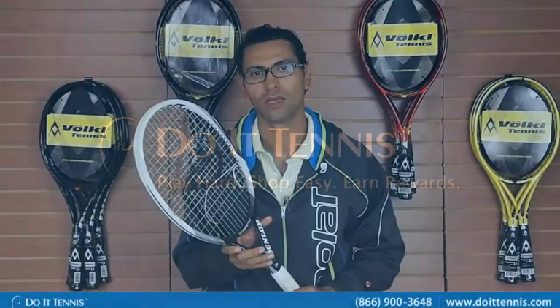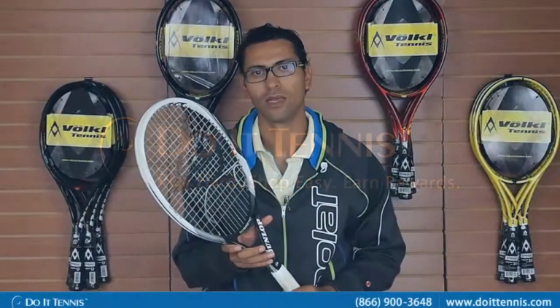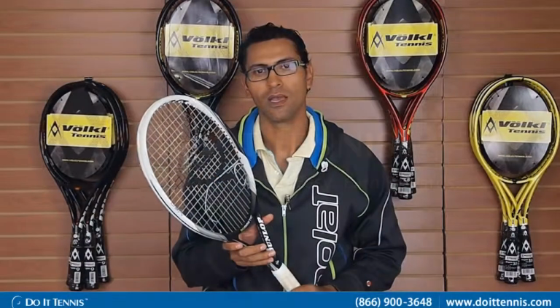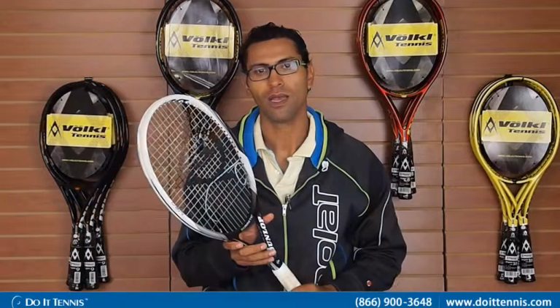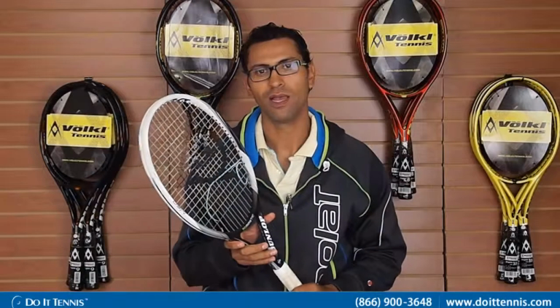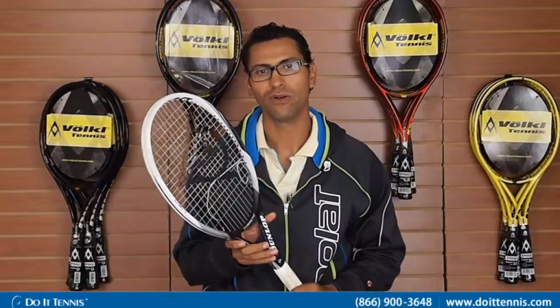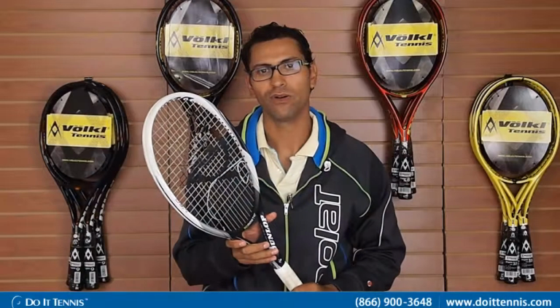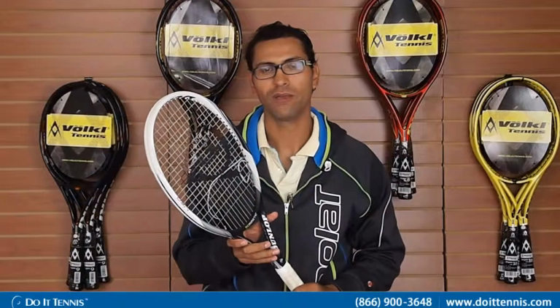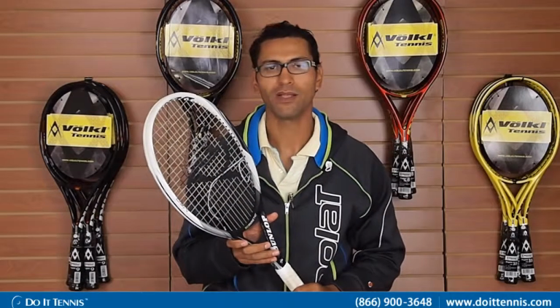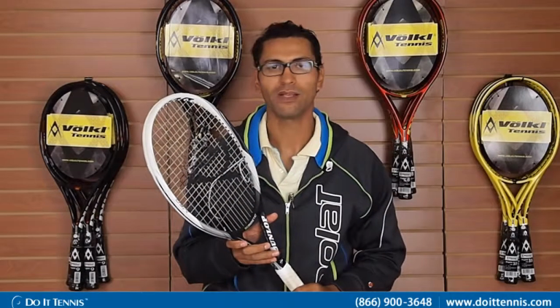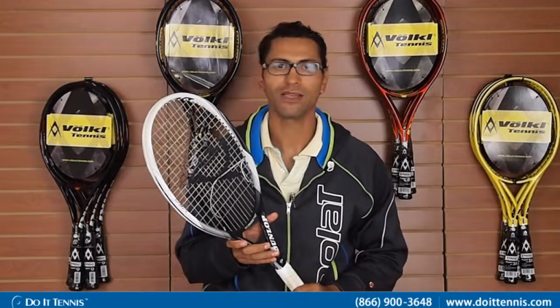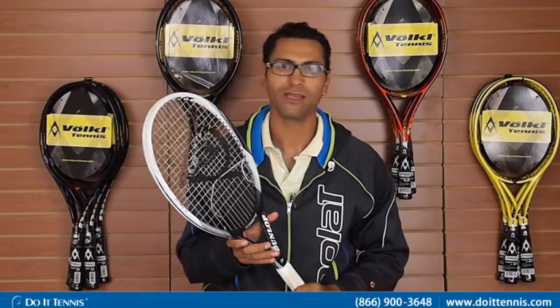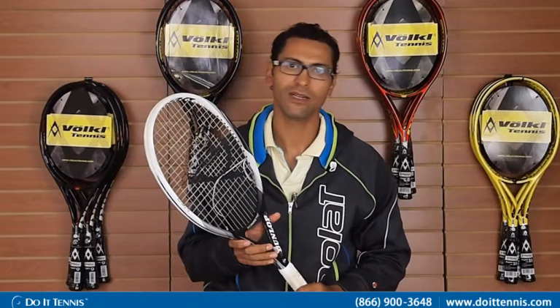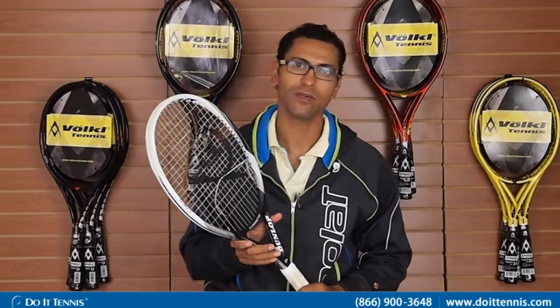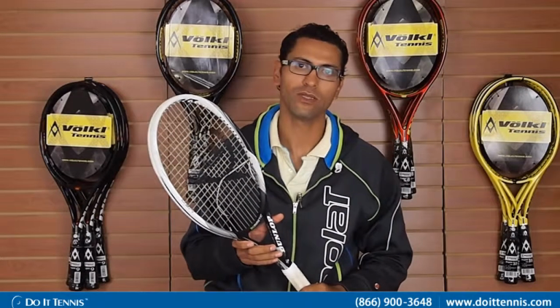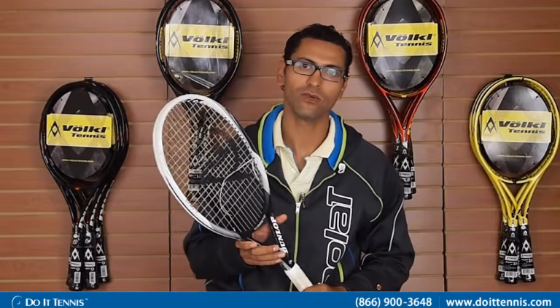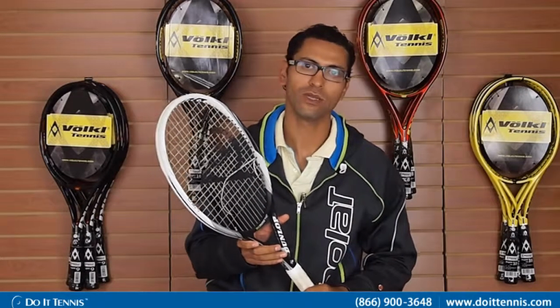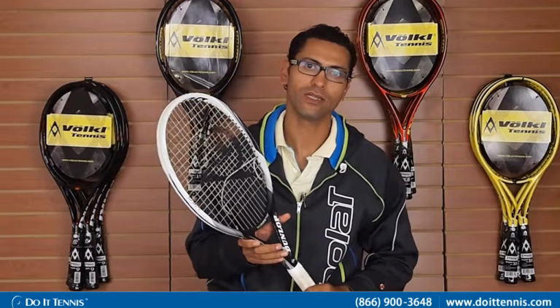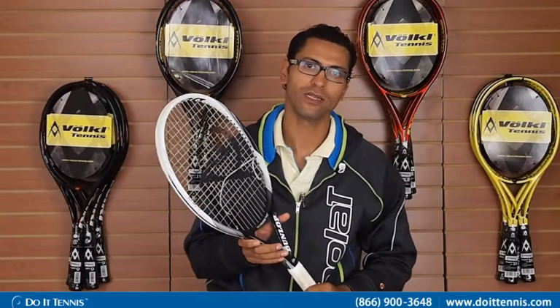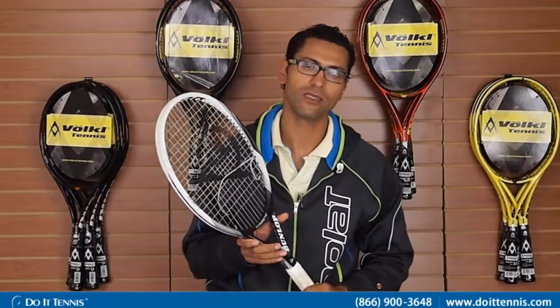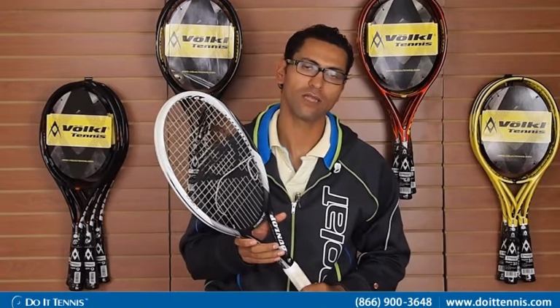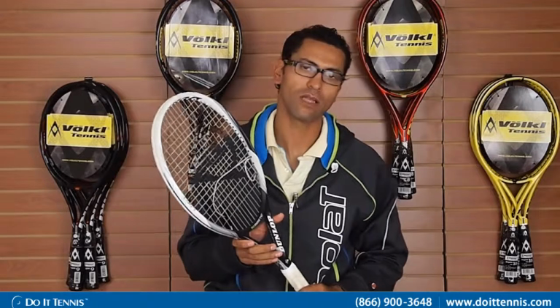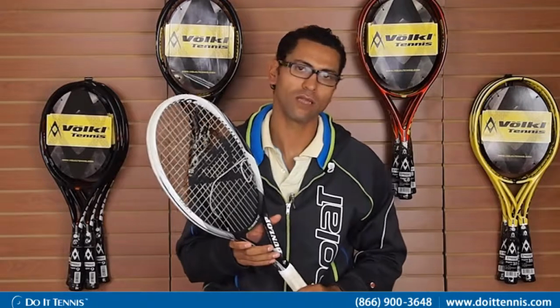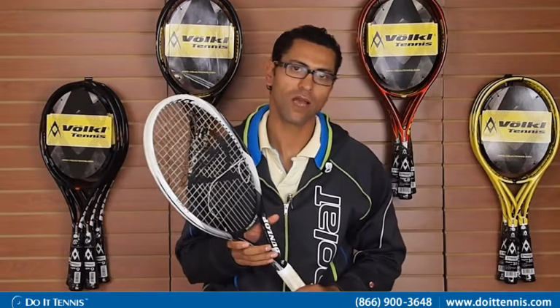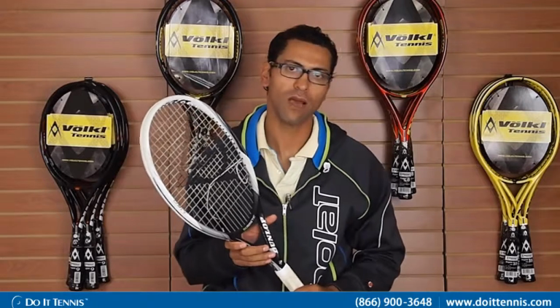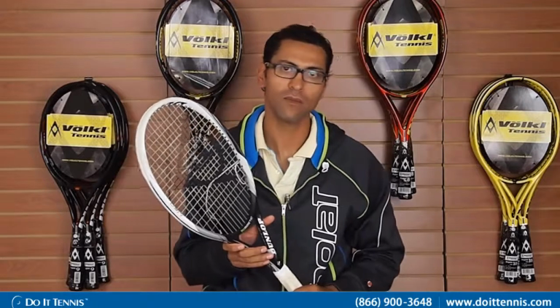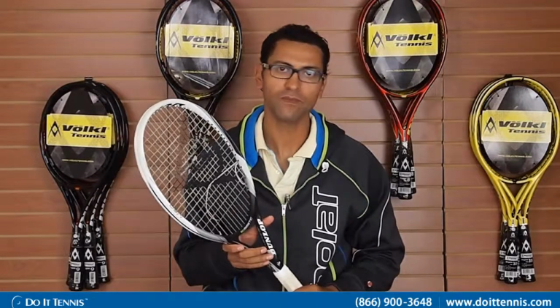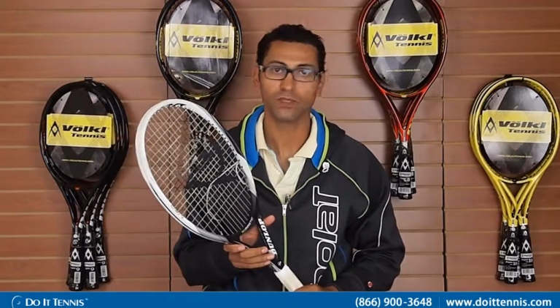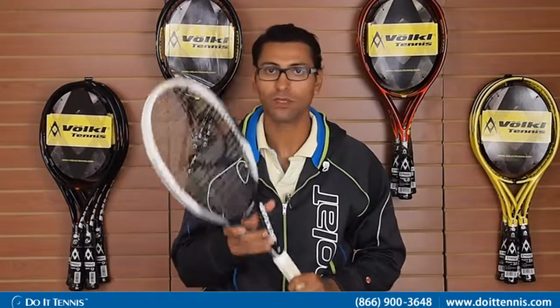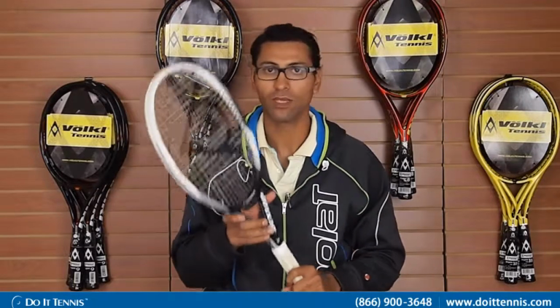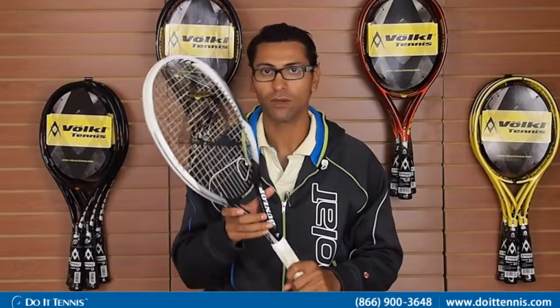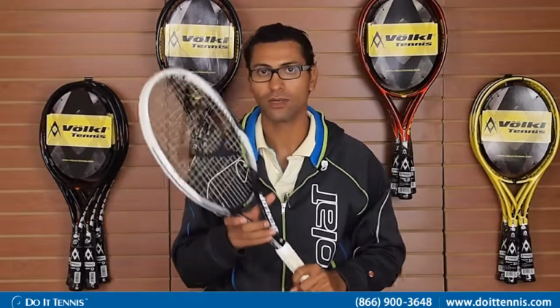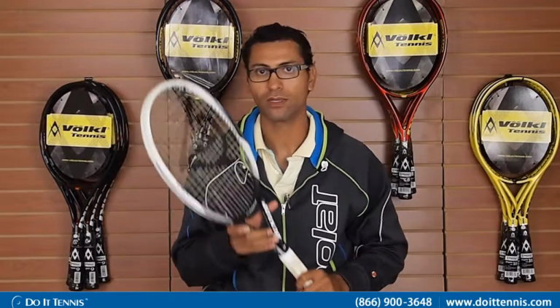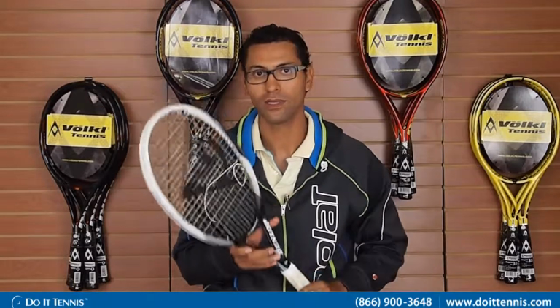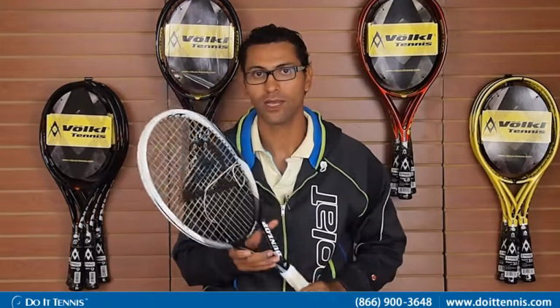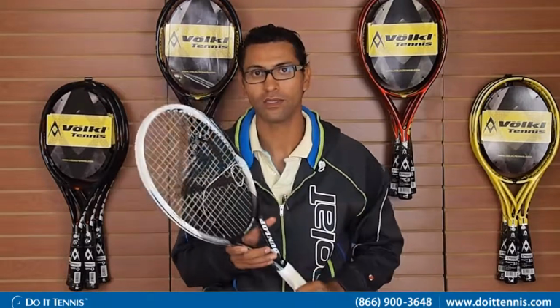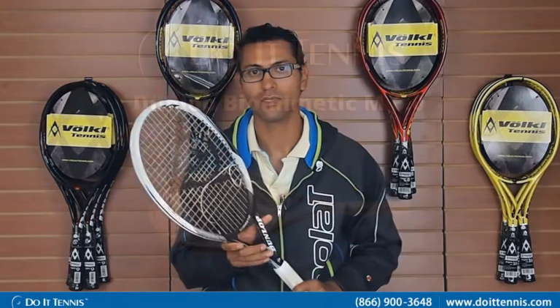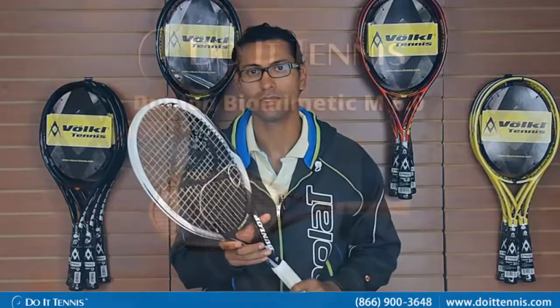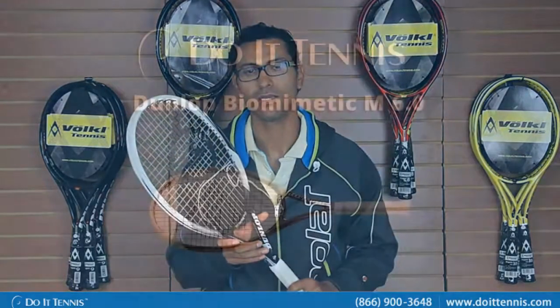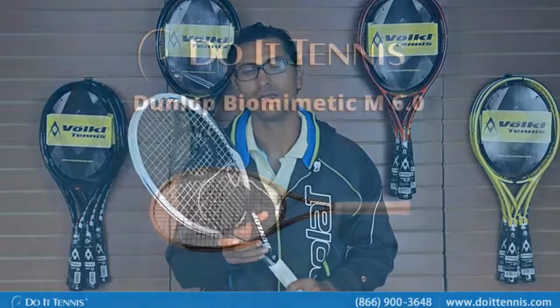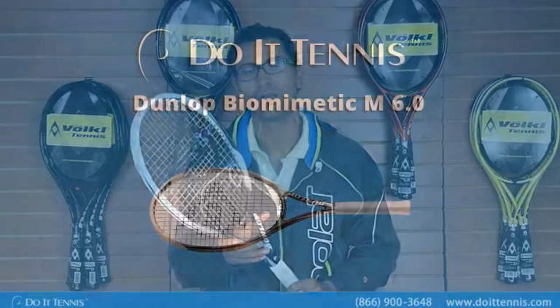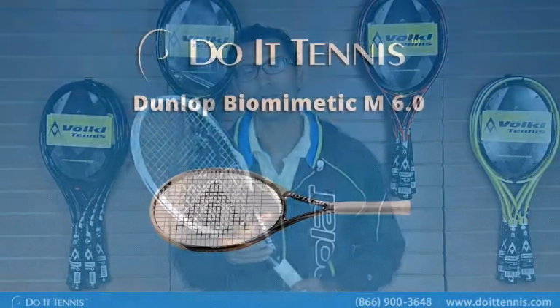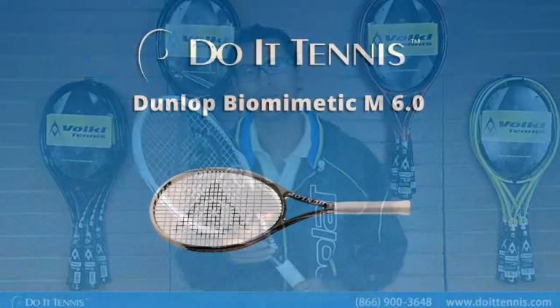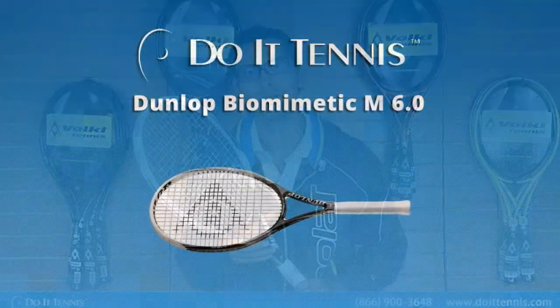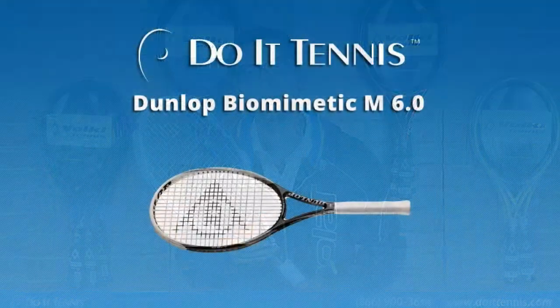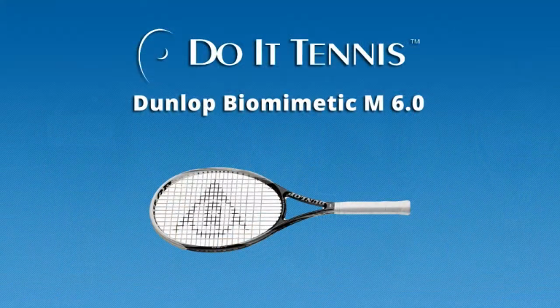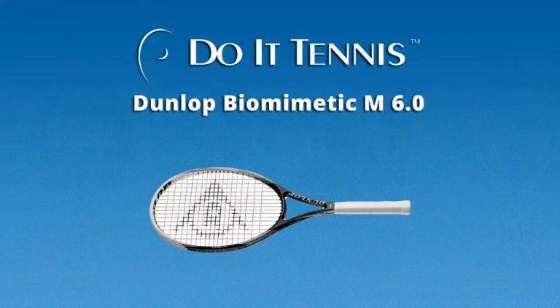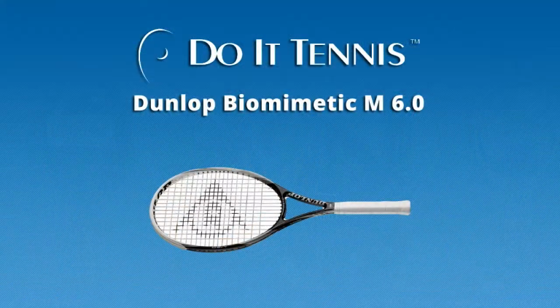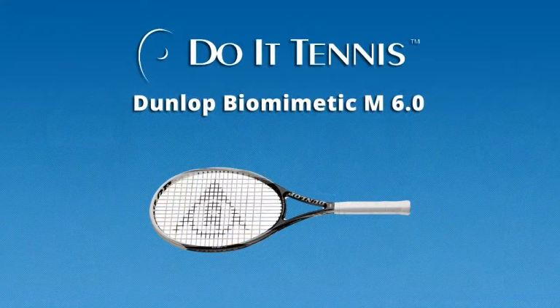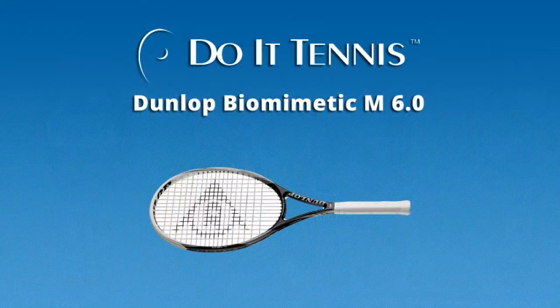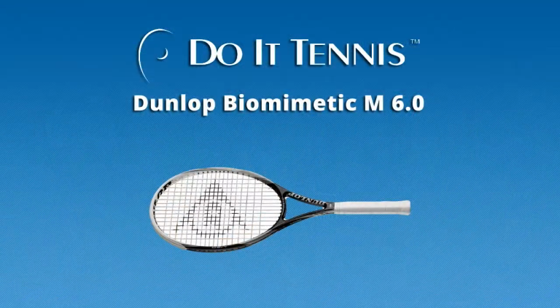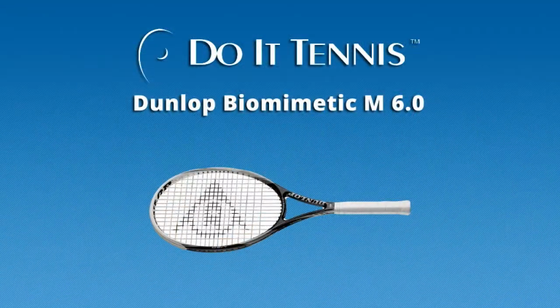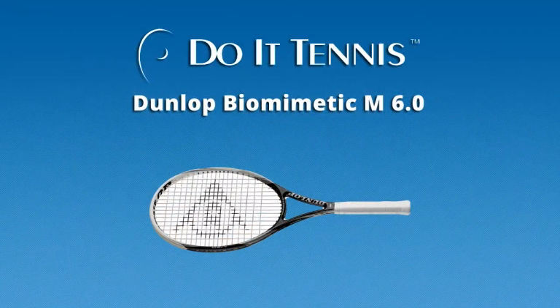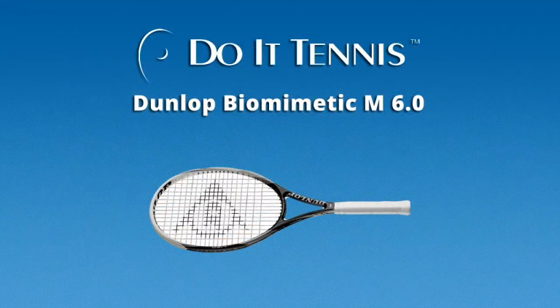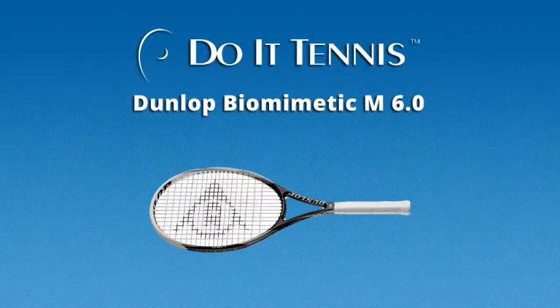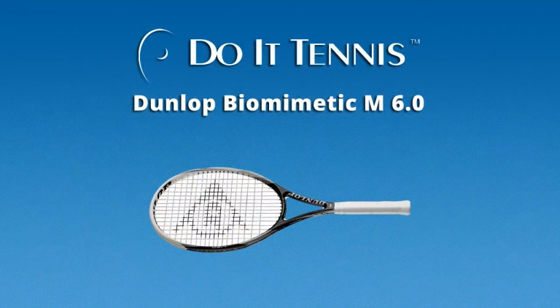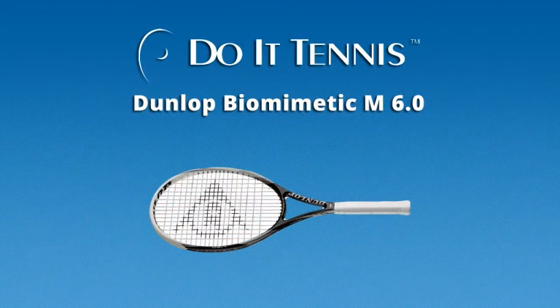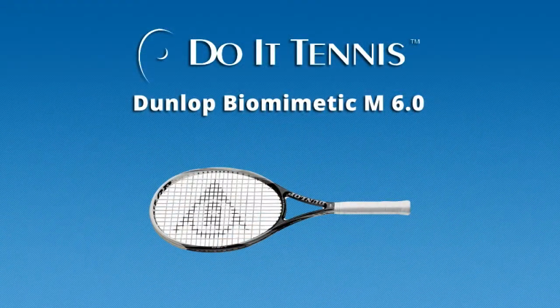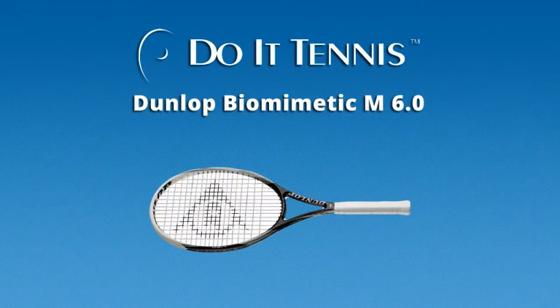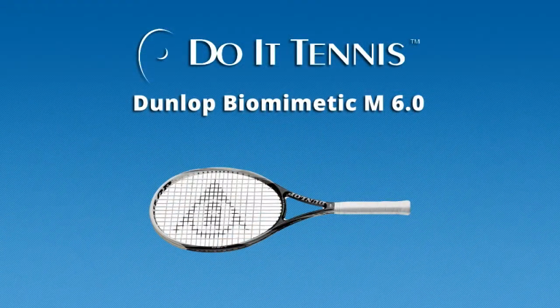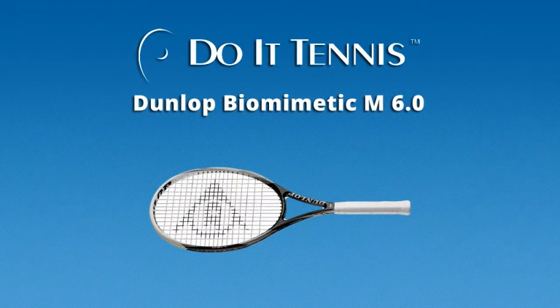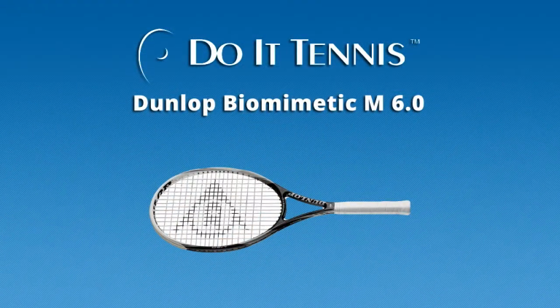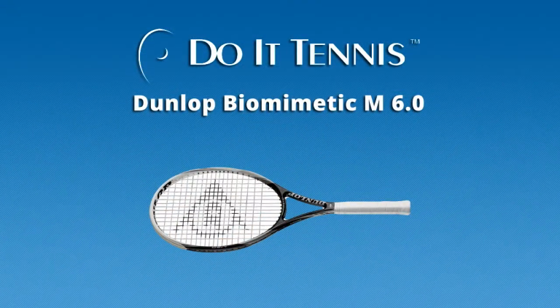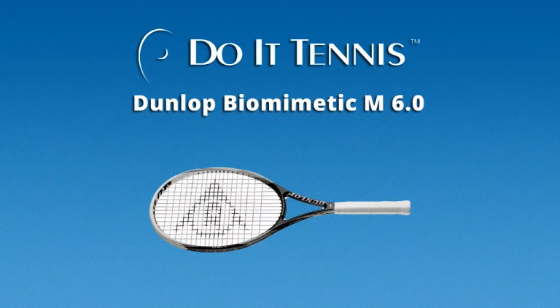Hello, Malik here with DoItTennis.com. Today we're going to test the Dunlop Biomimetic M6.0.